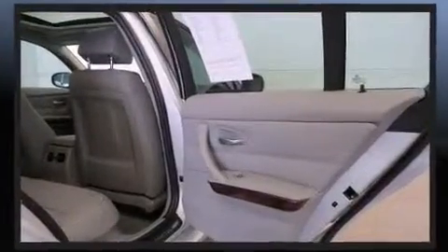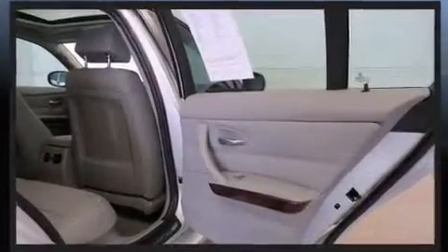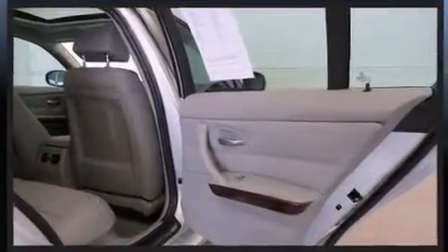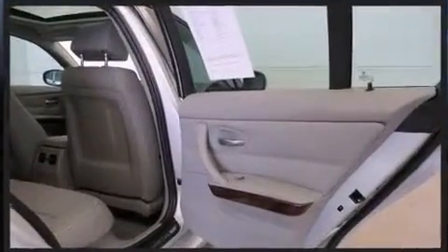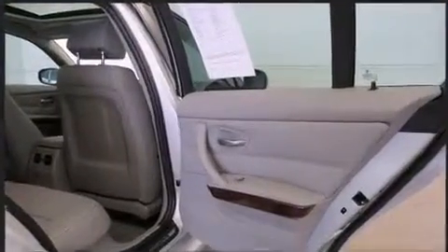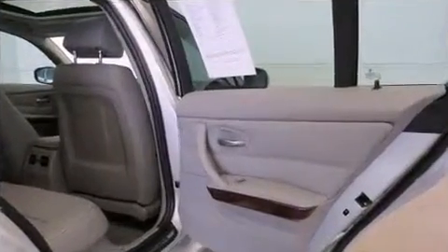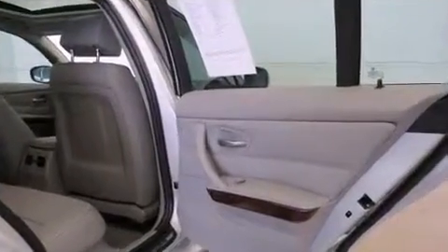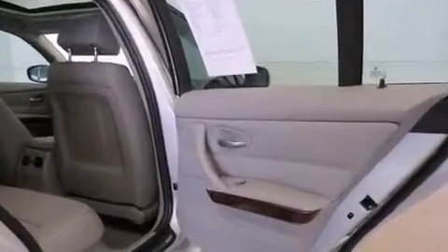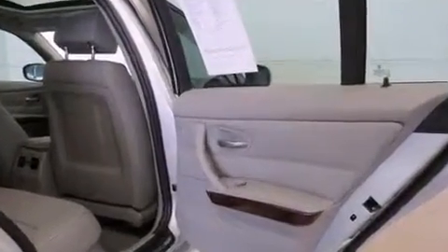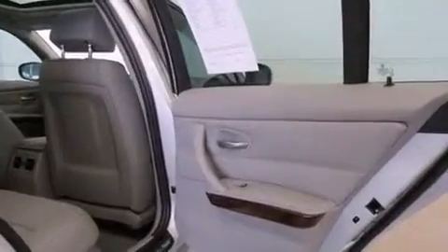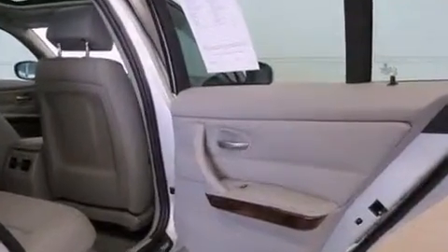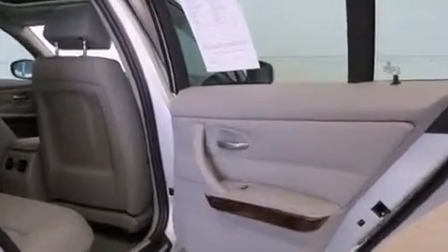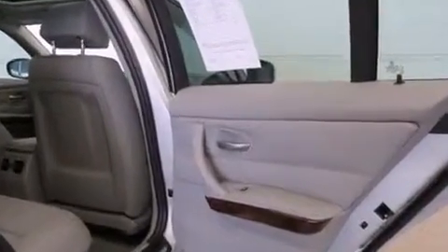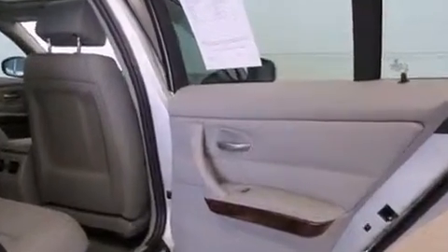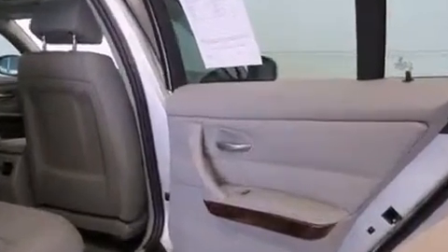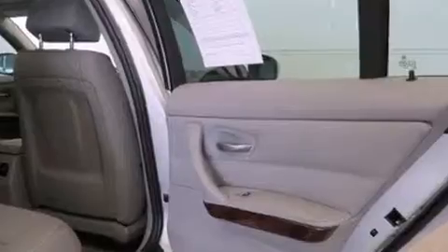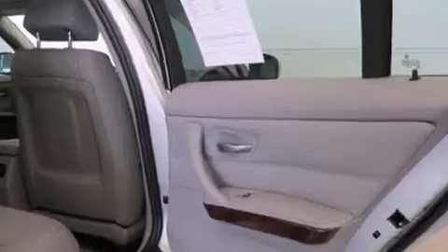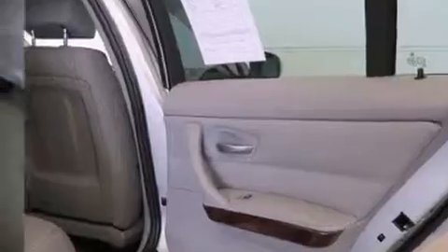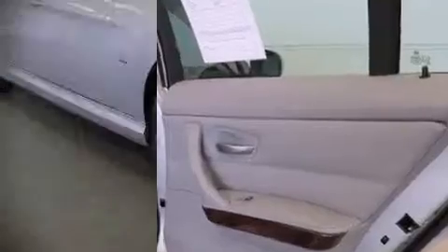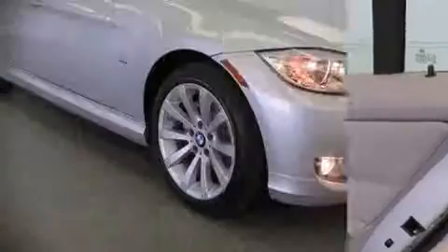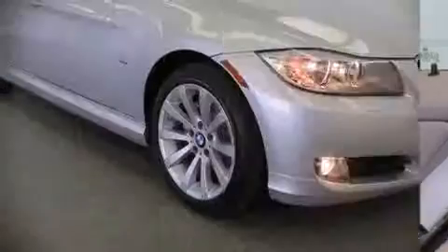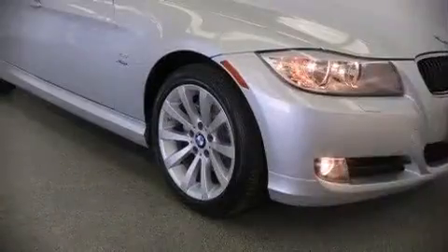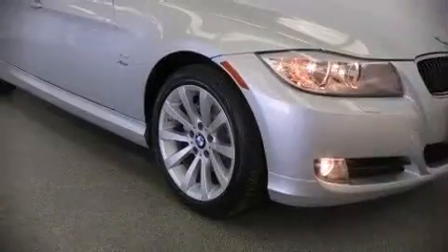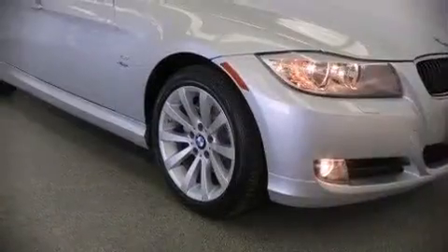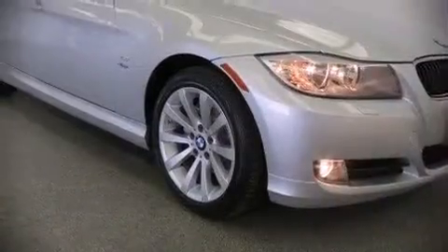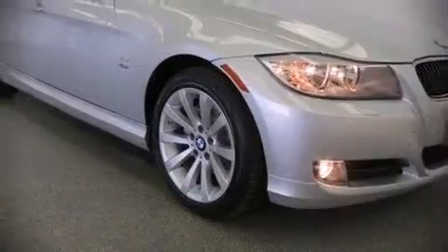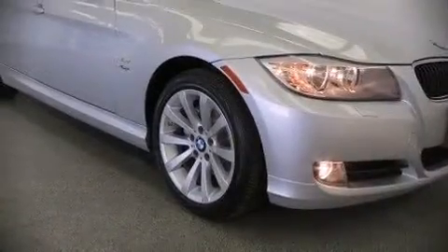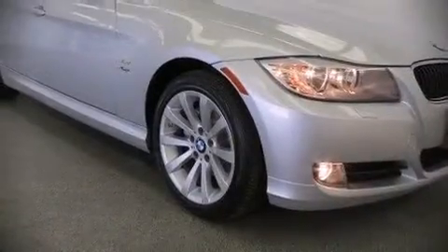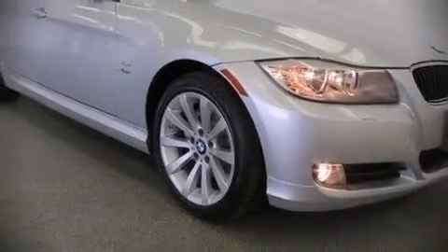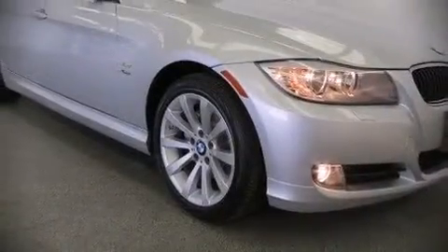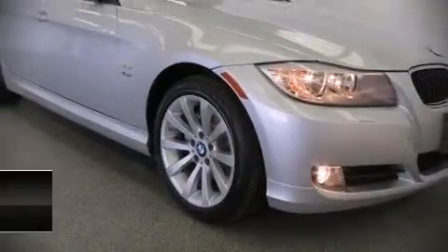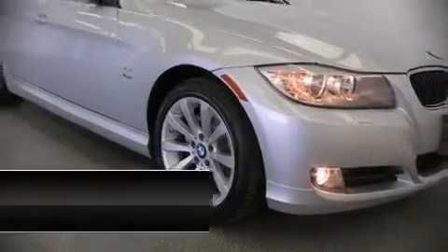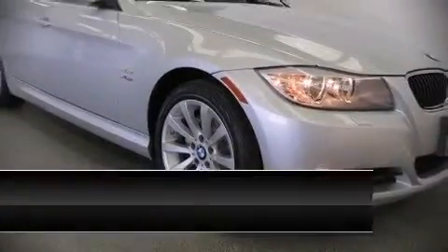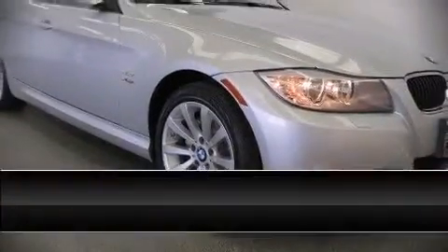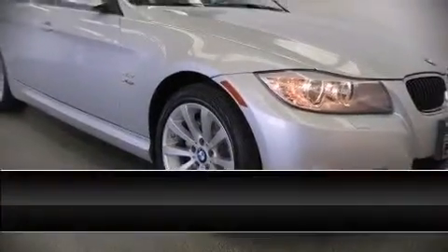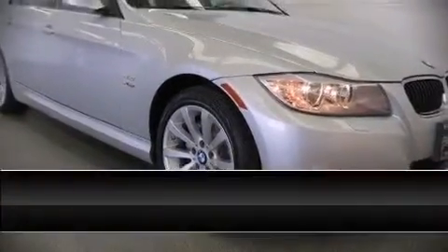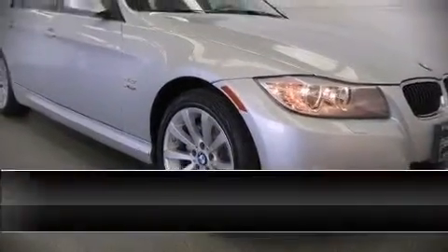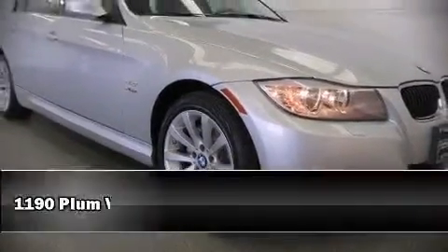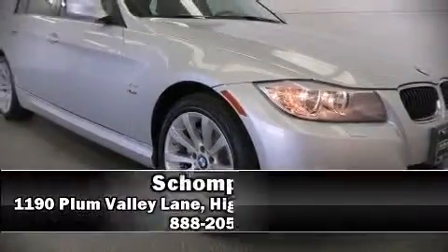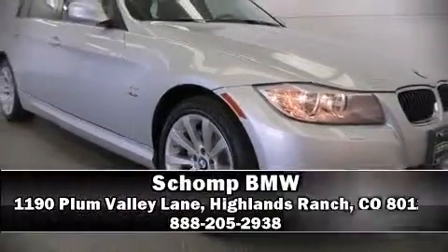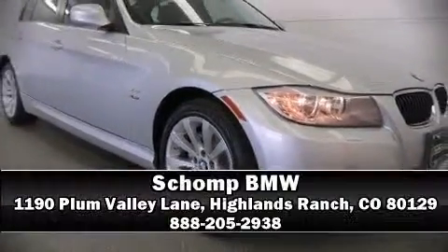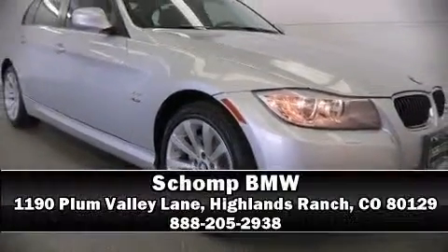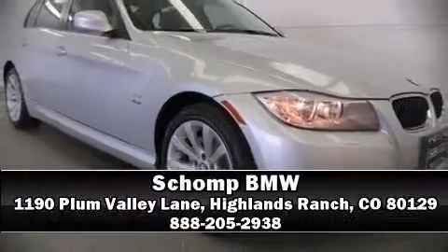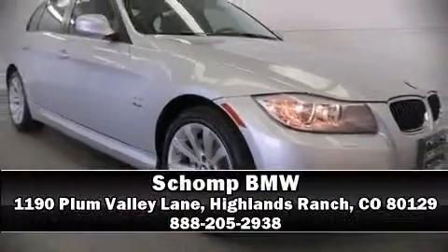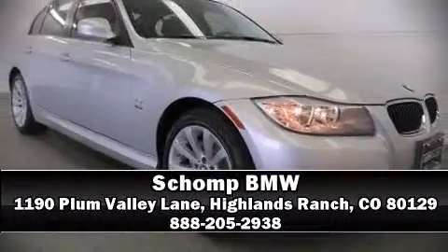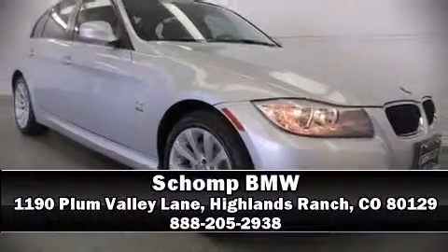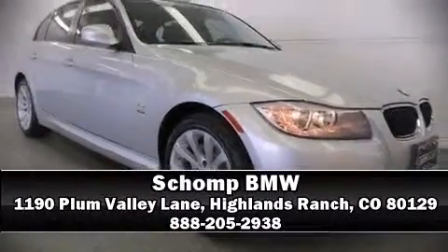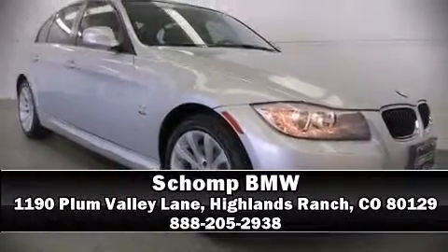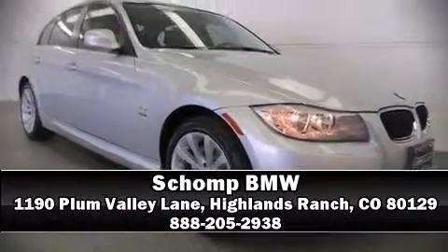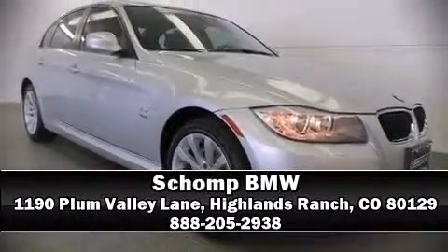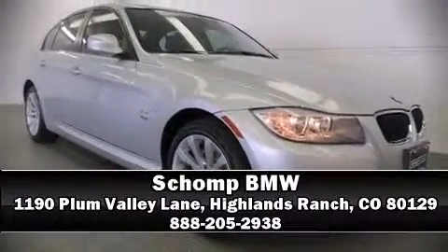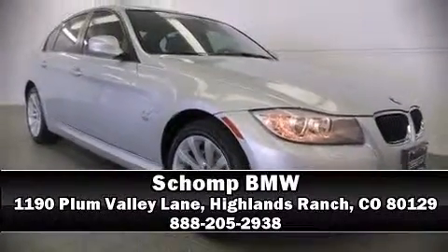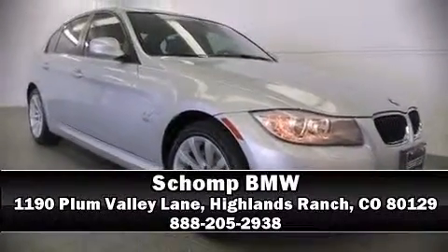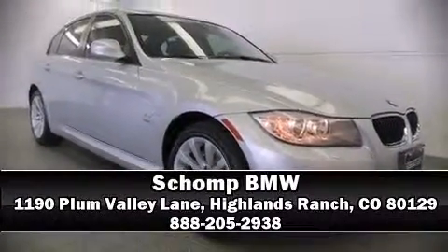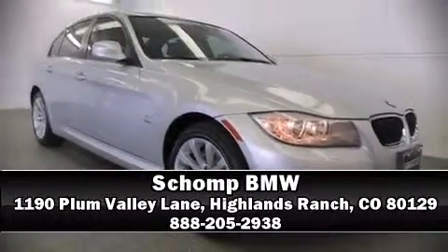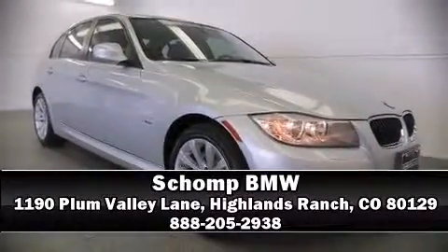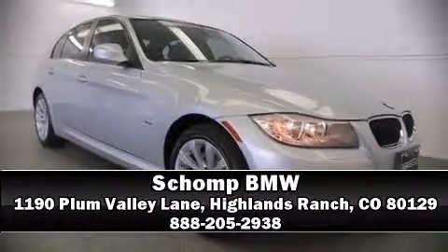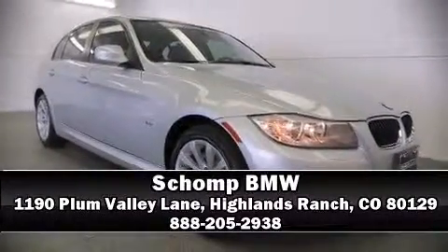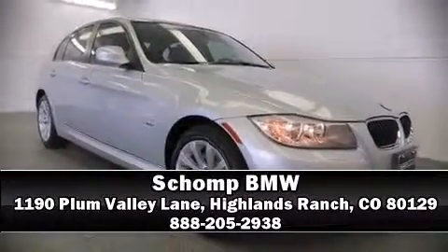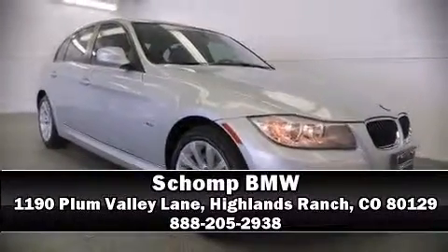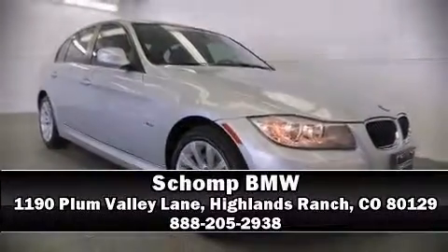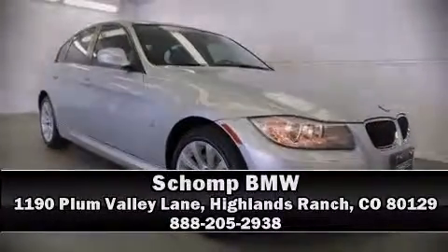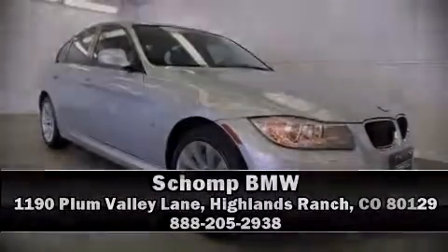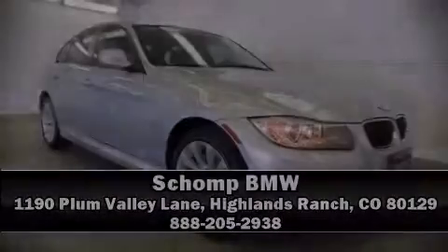Our sales staff will help you find the vehicle that you've been searching for. Please don't hesitate to give us a call. We'll see you next time. Thanks for joining us.